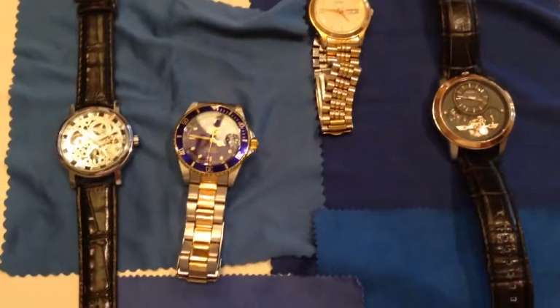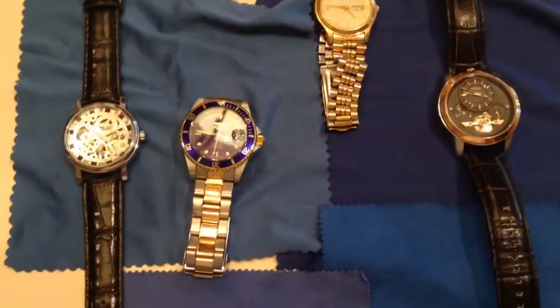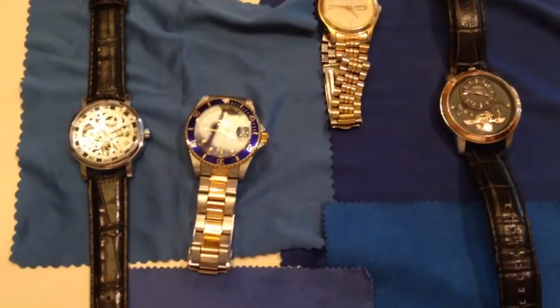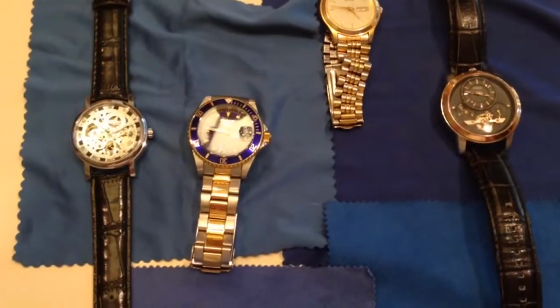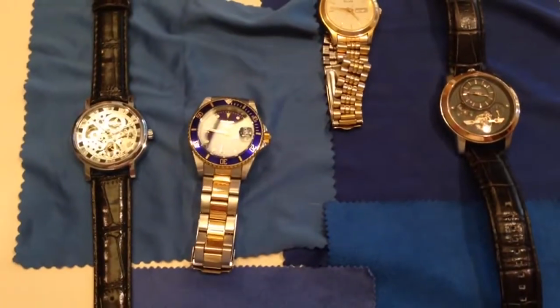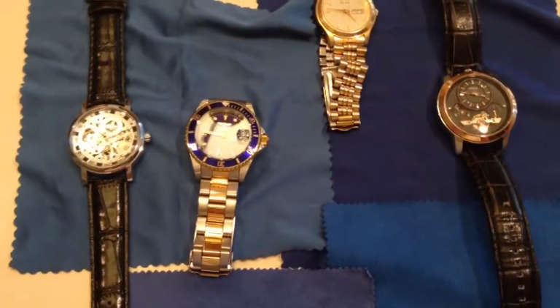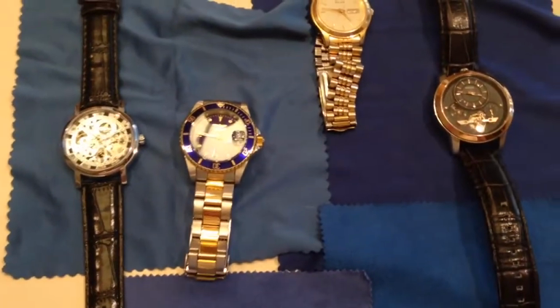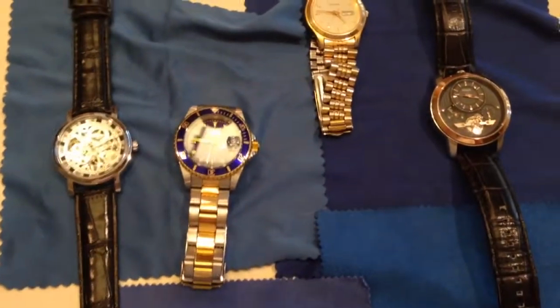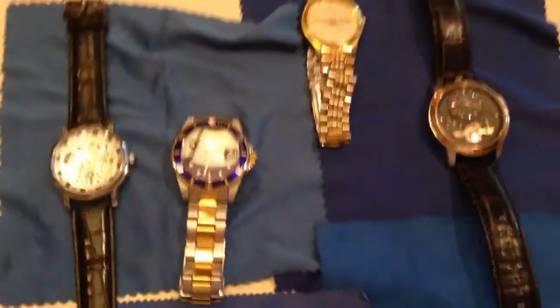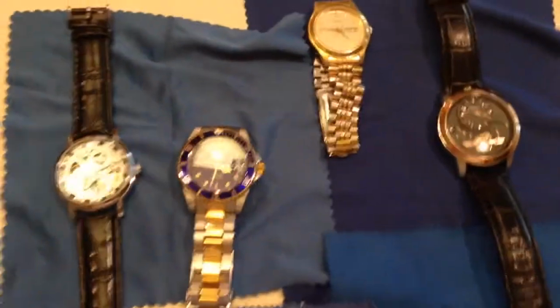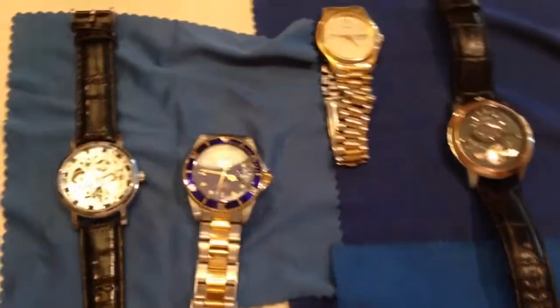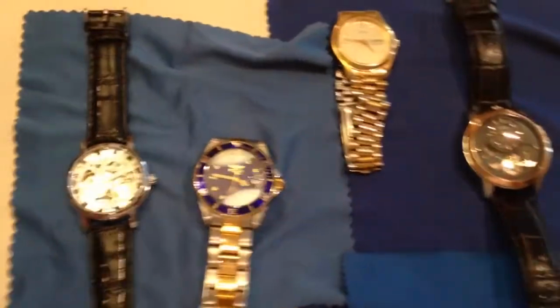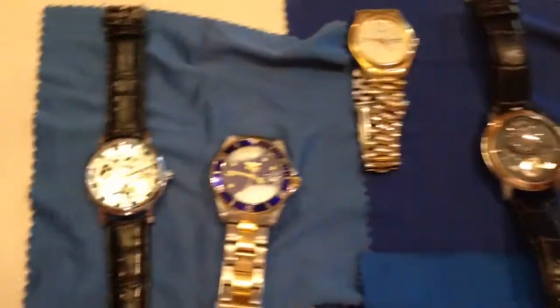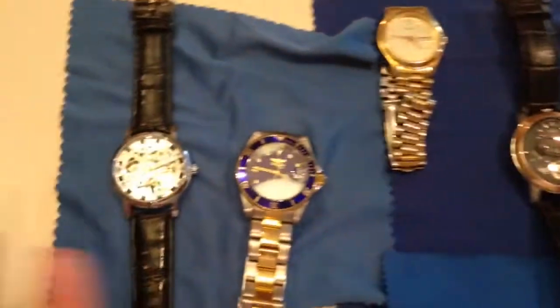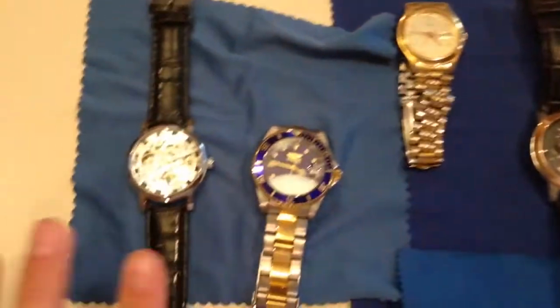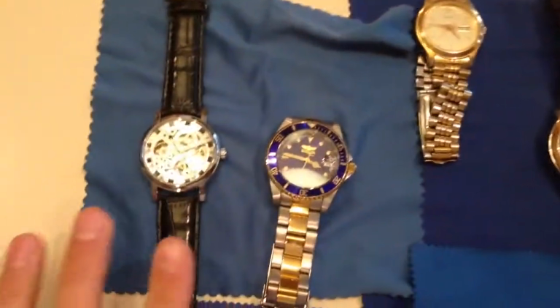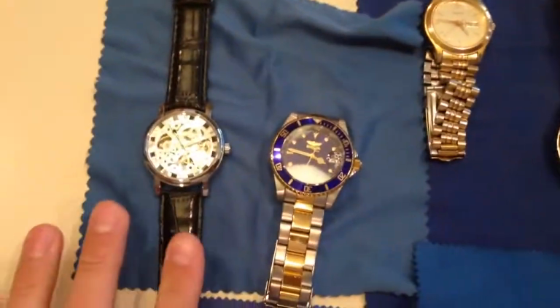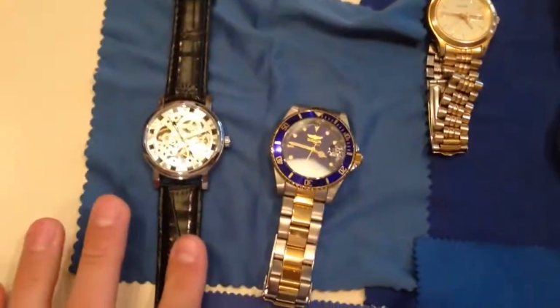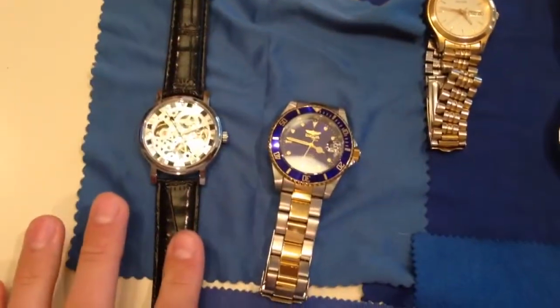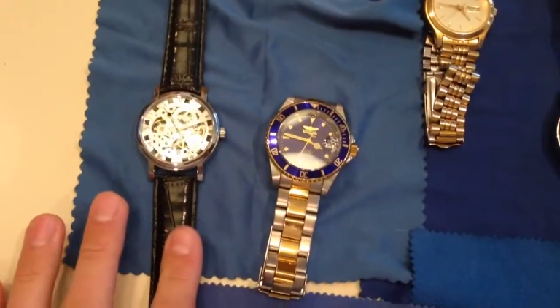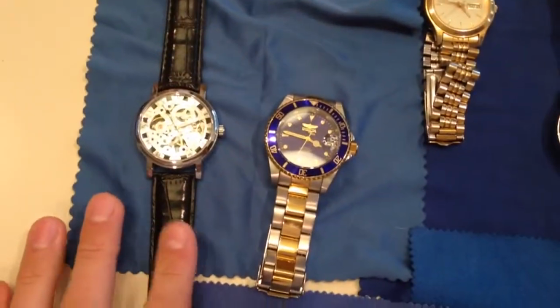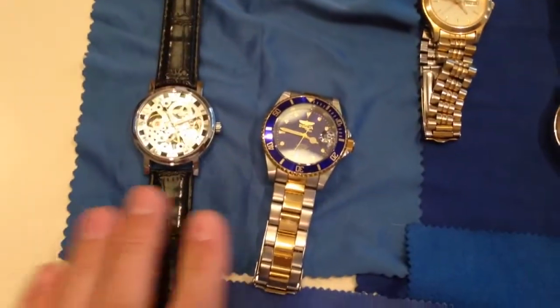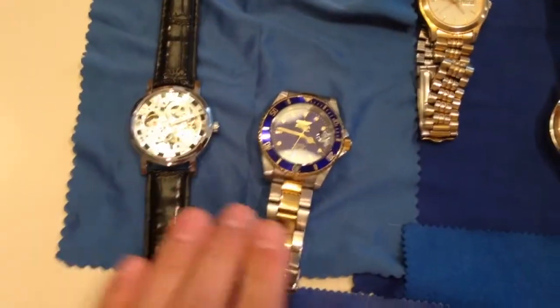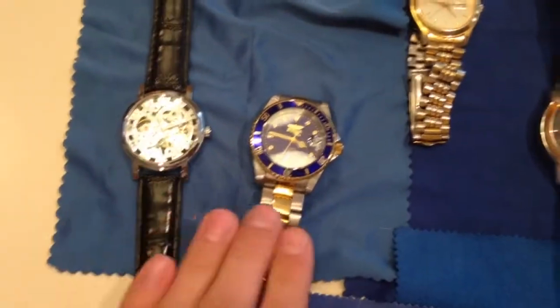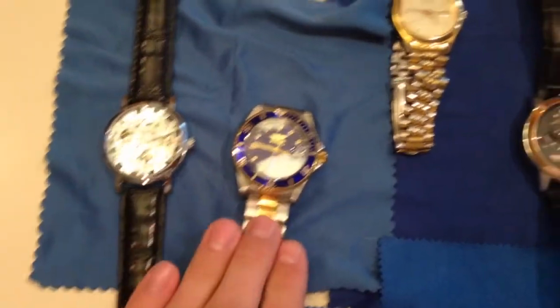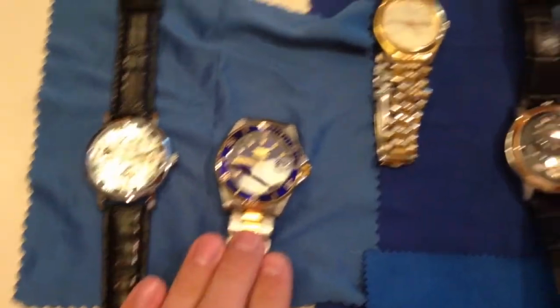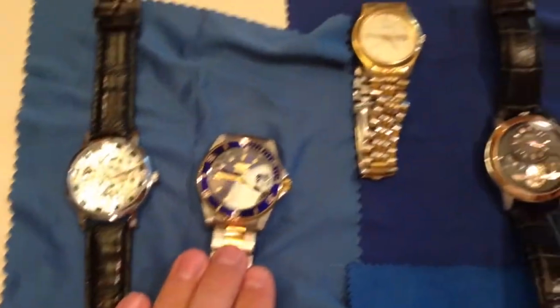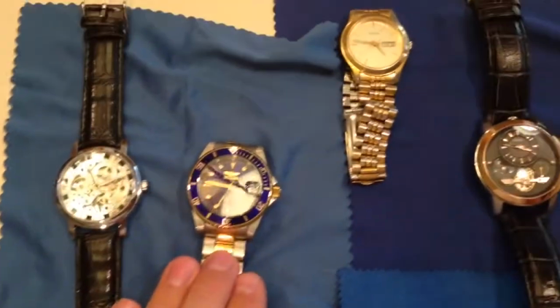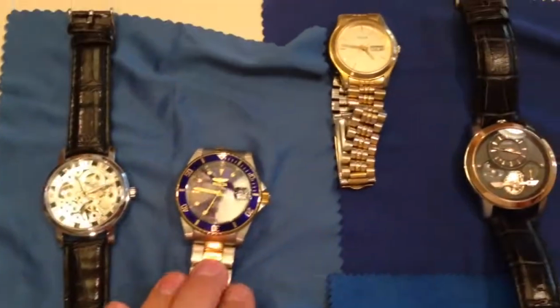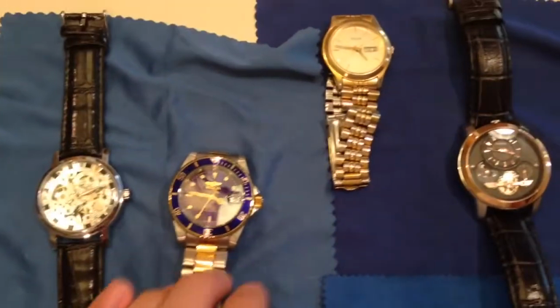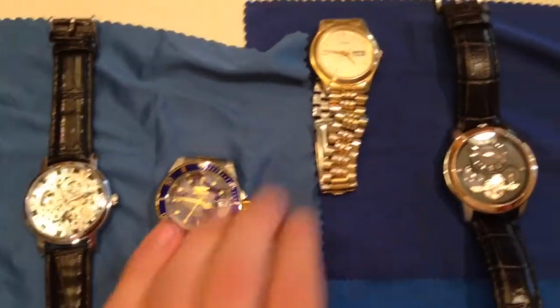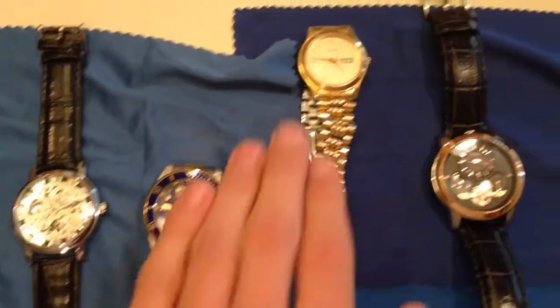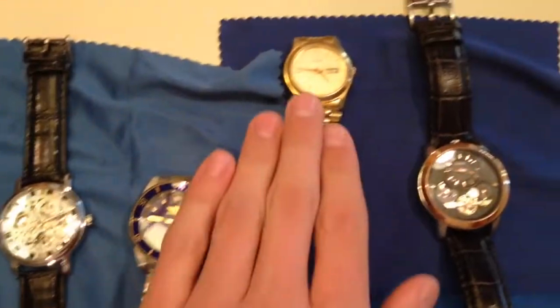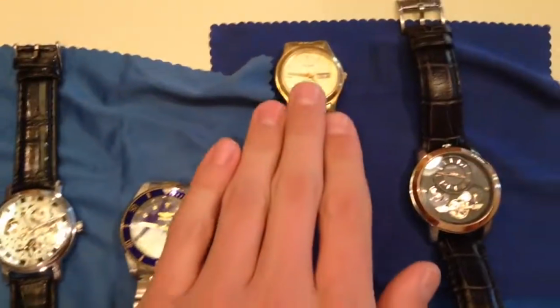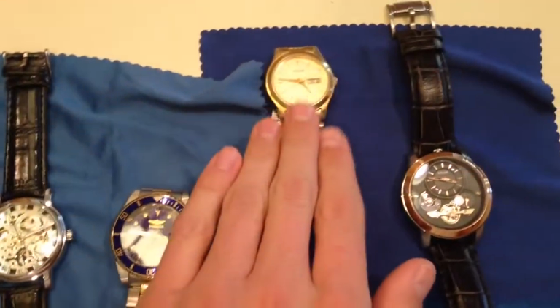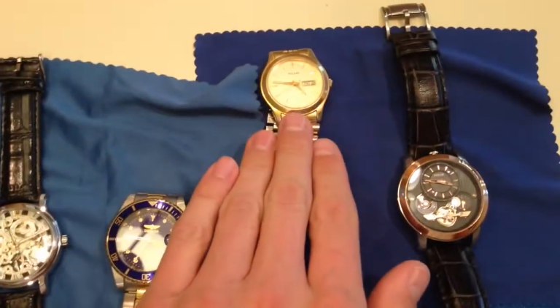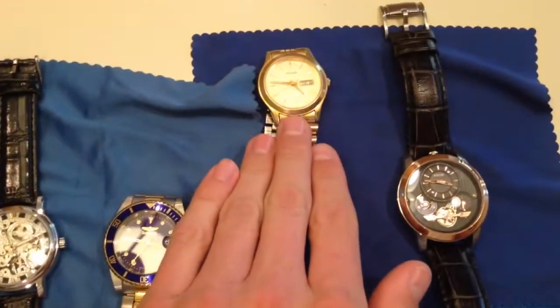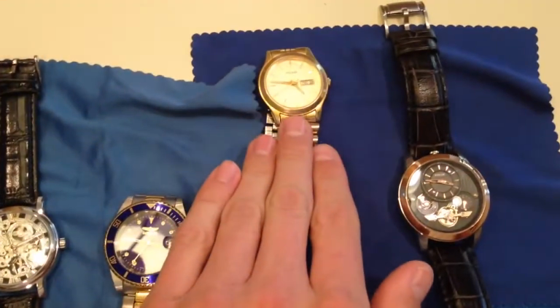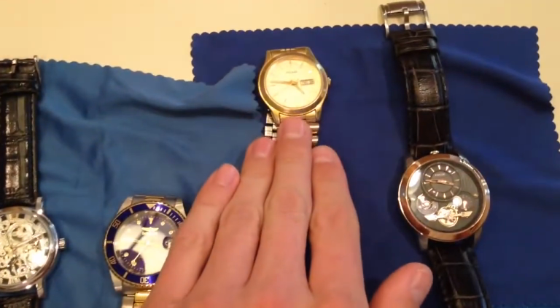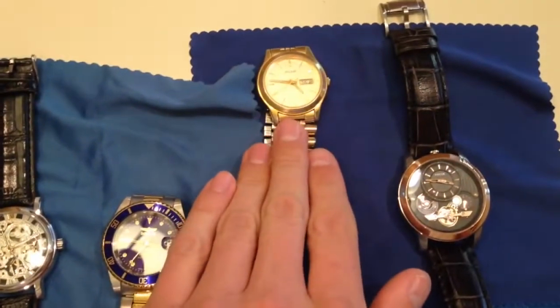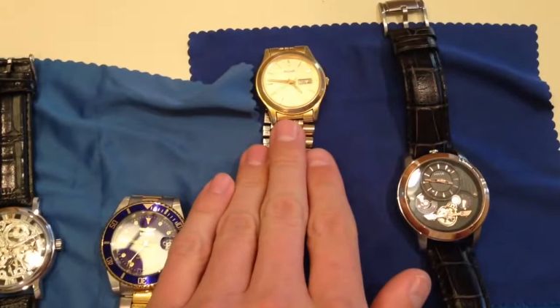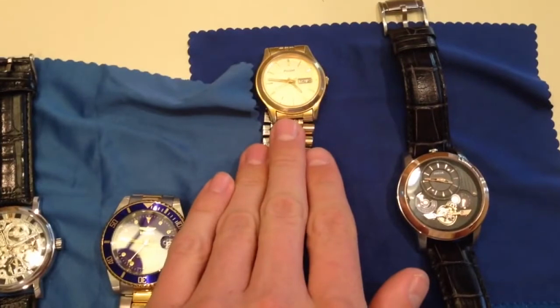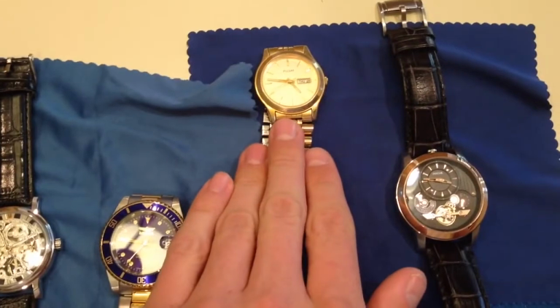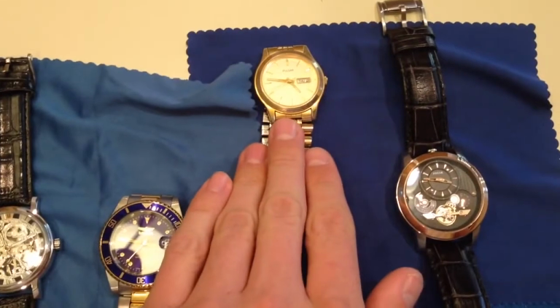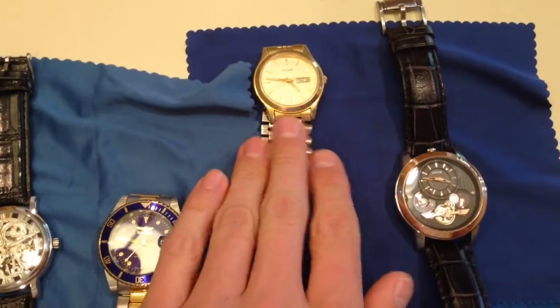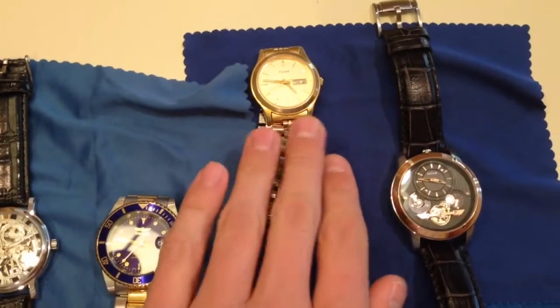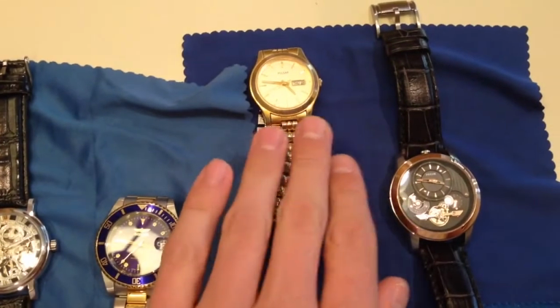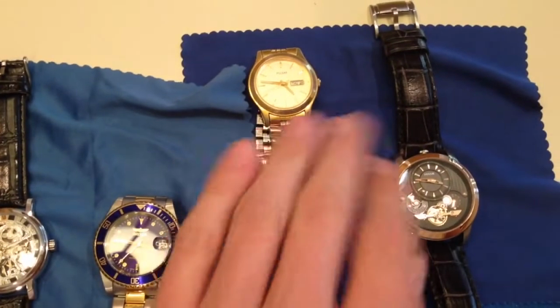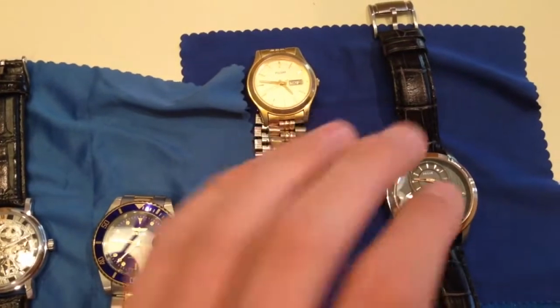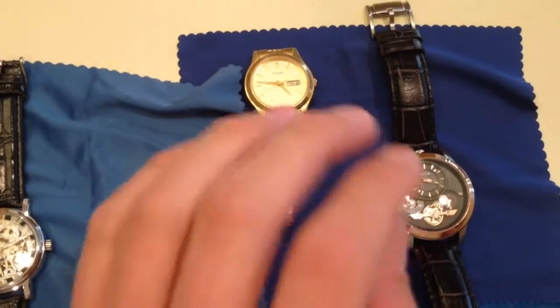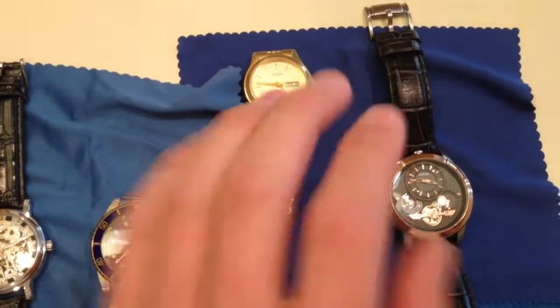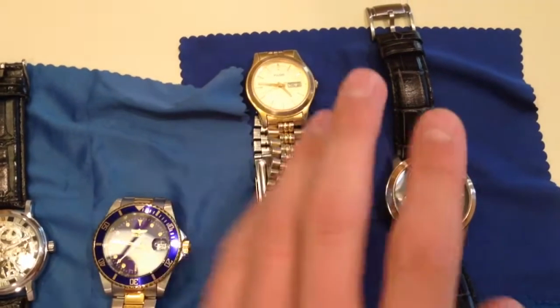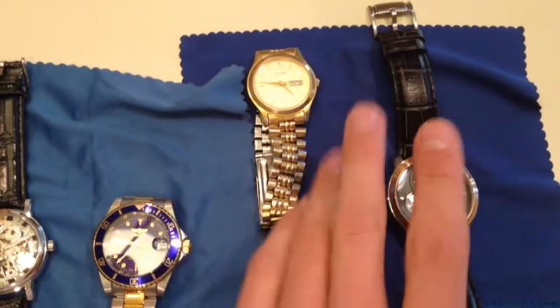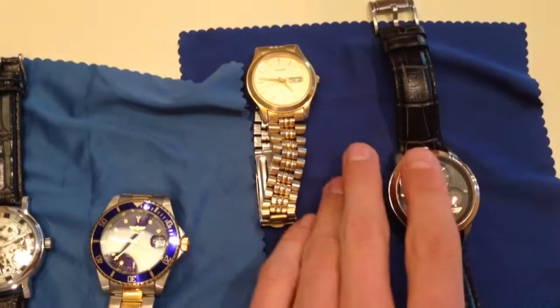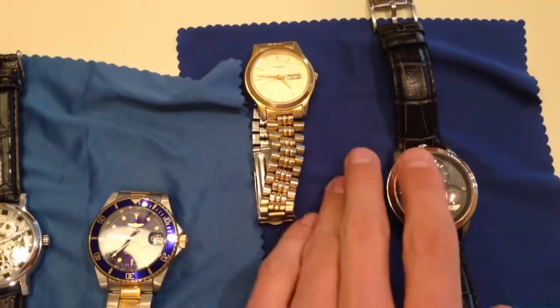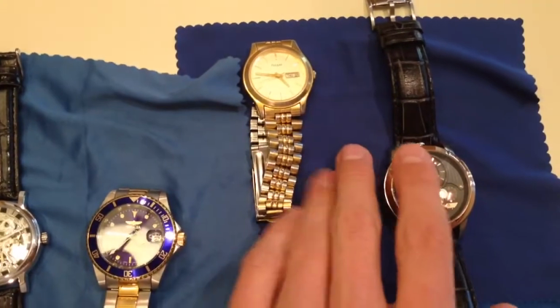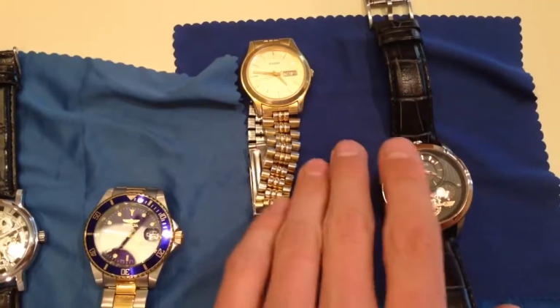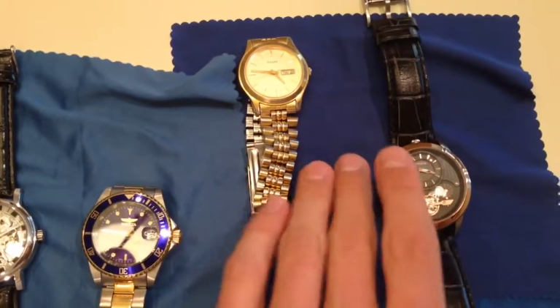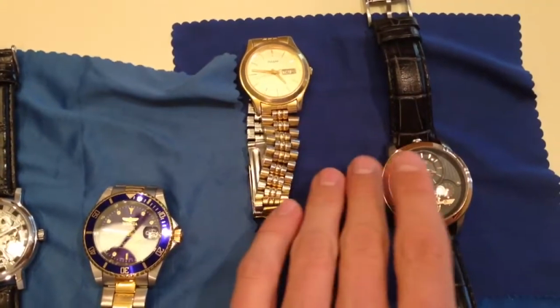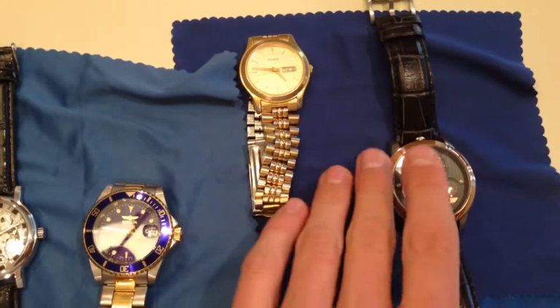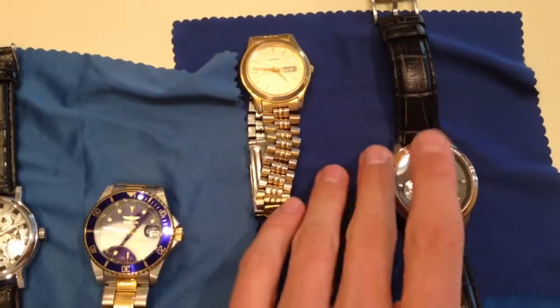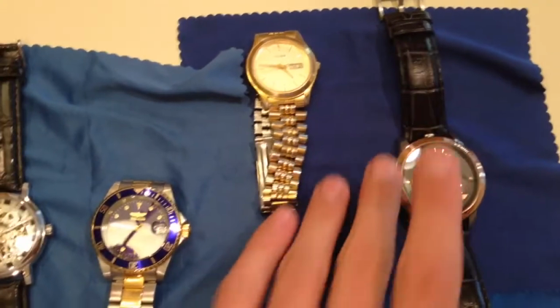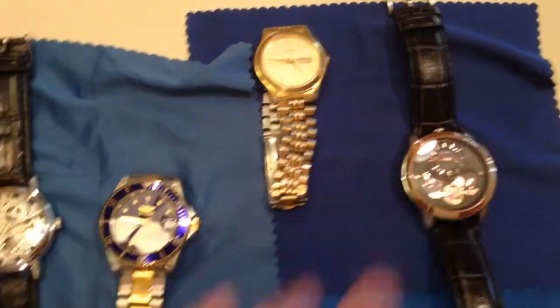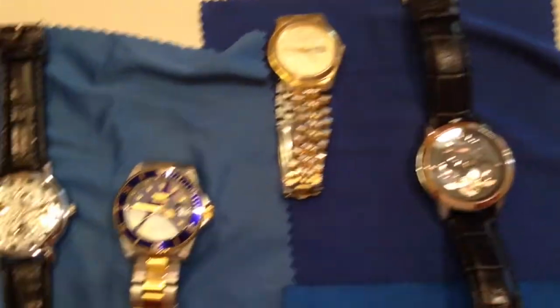Today I have four different watches: a mechanical, automatic, quartz or battery powered, and then a mixture which we'll get to later.